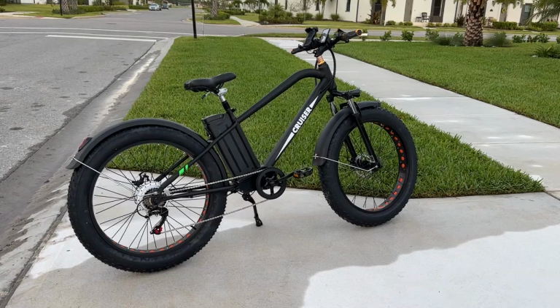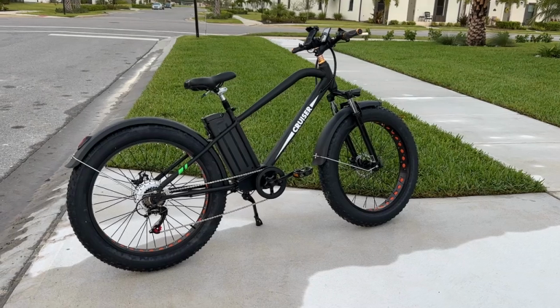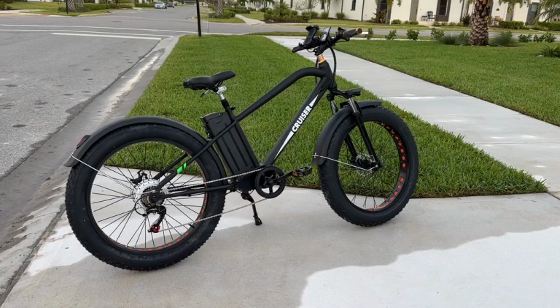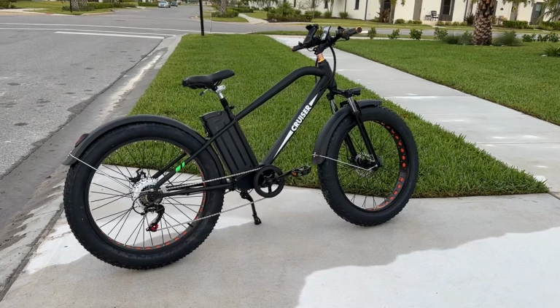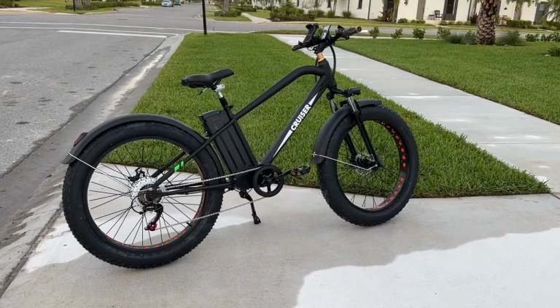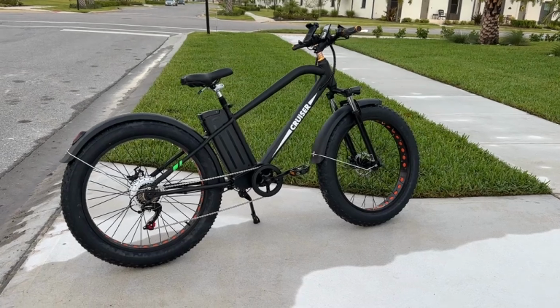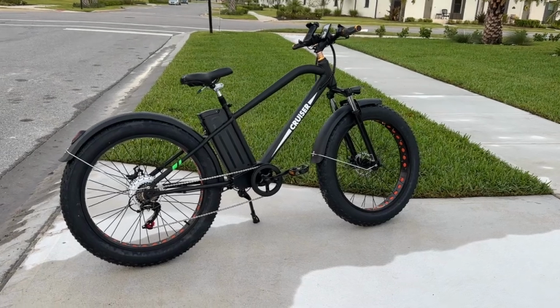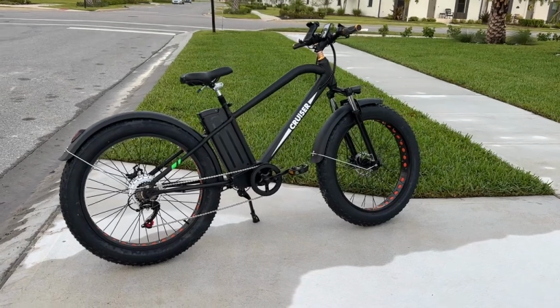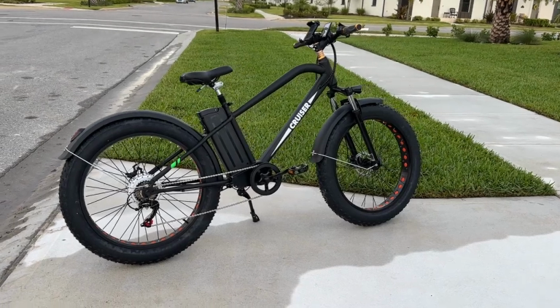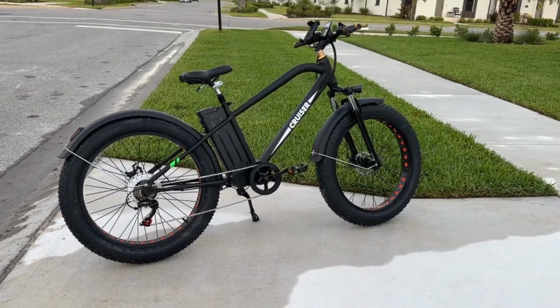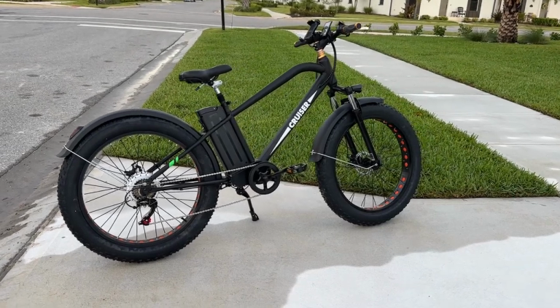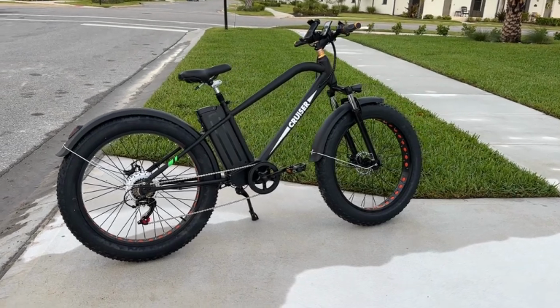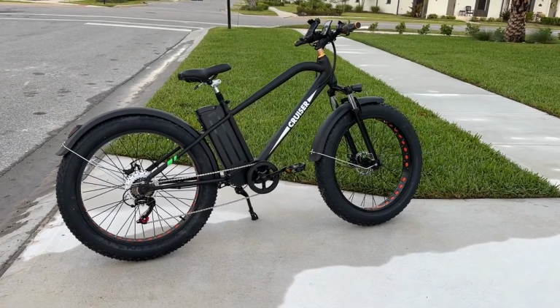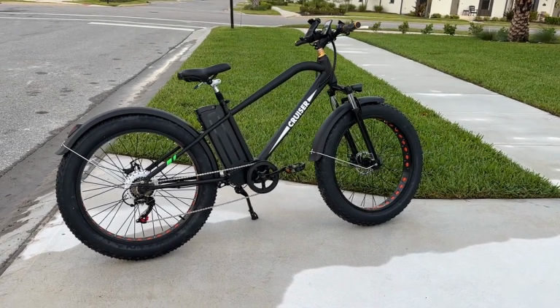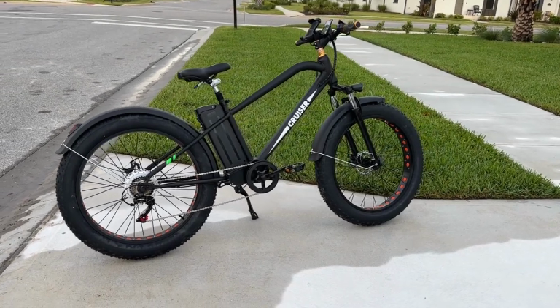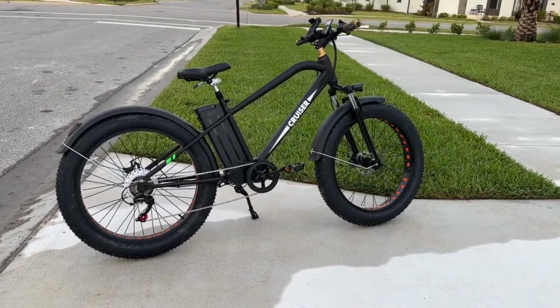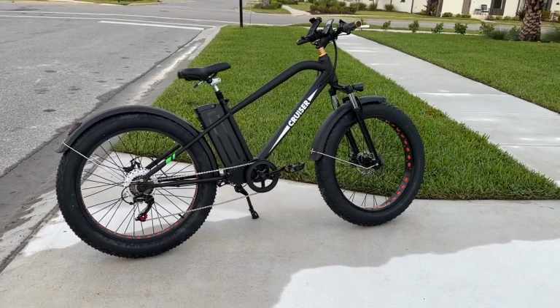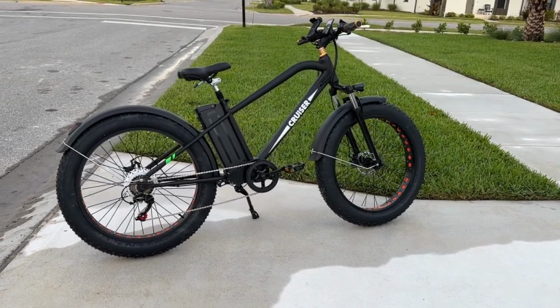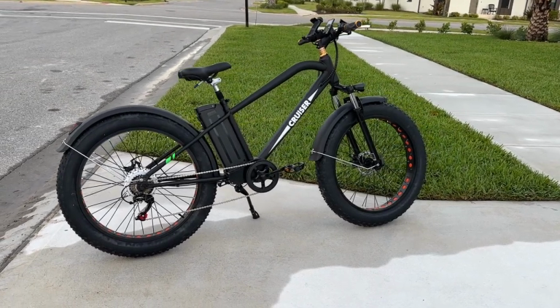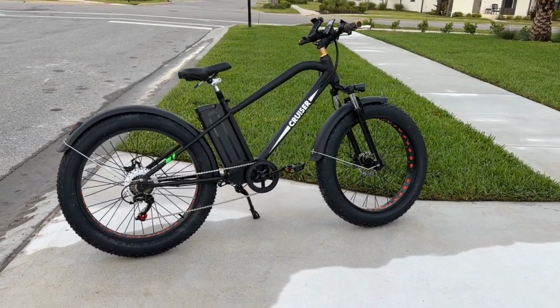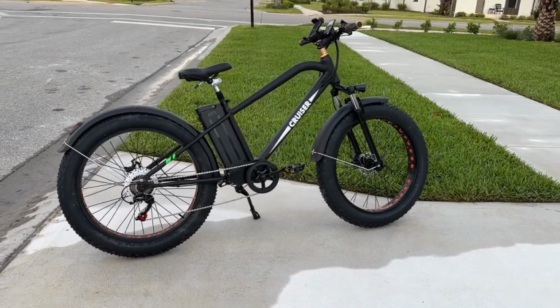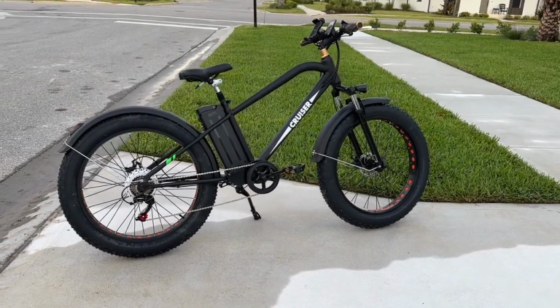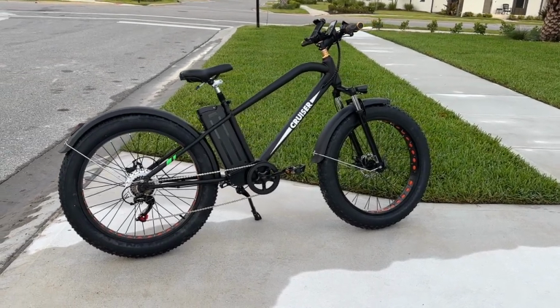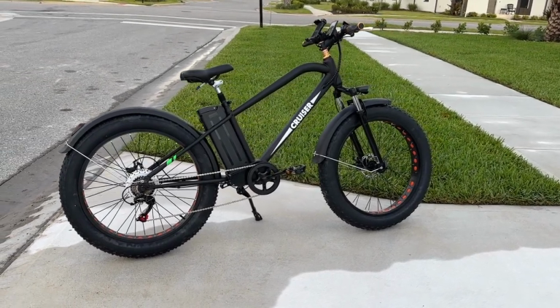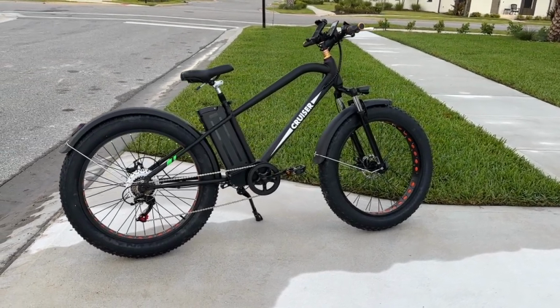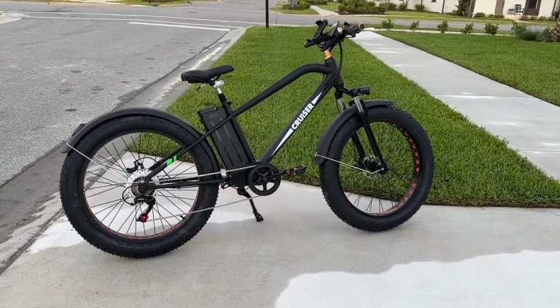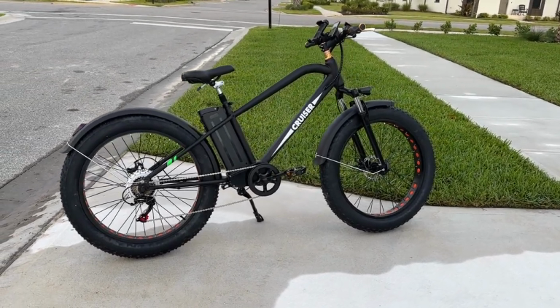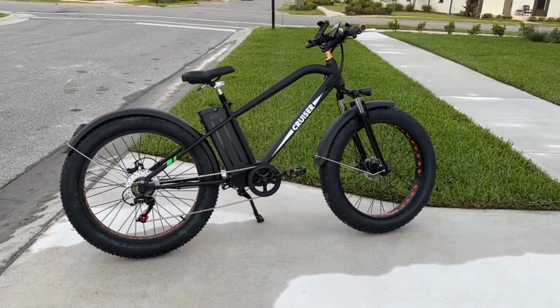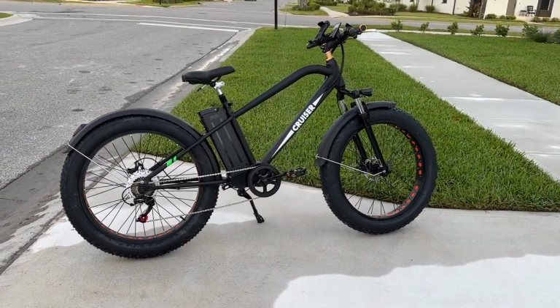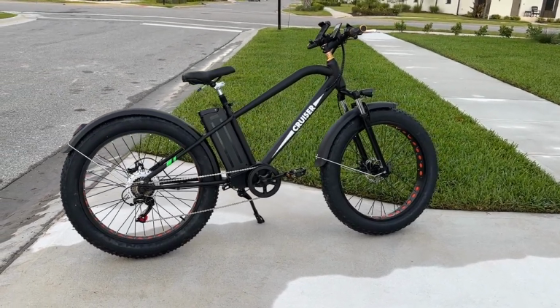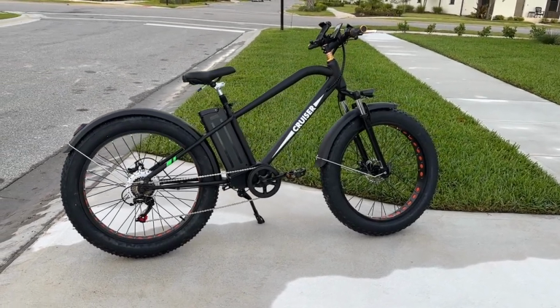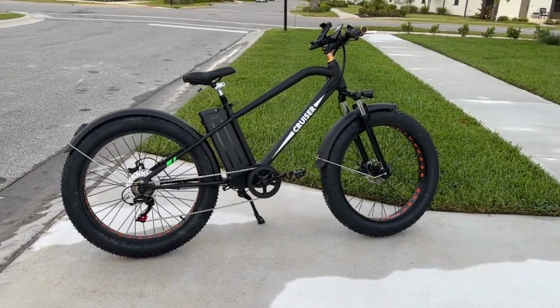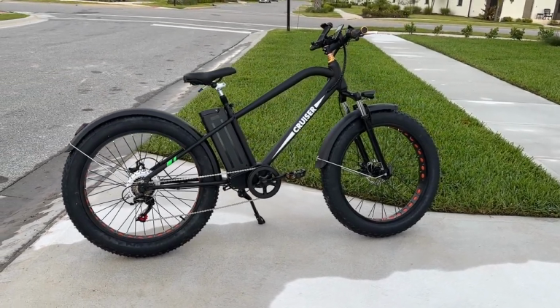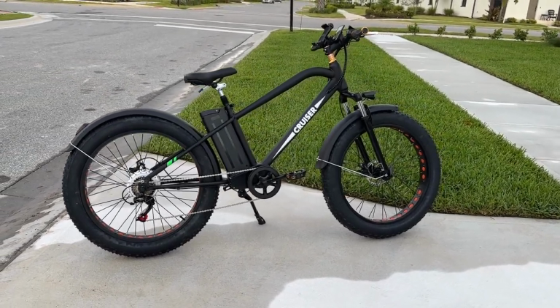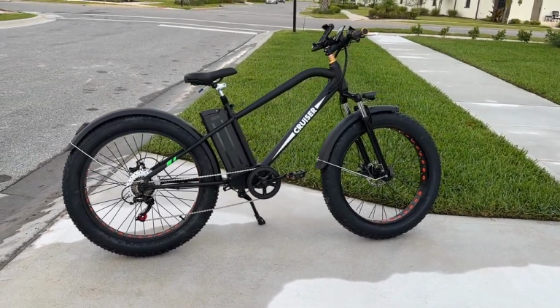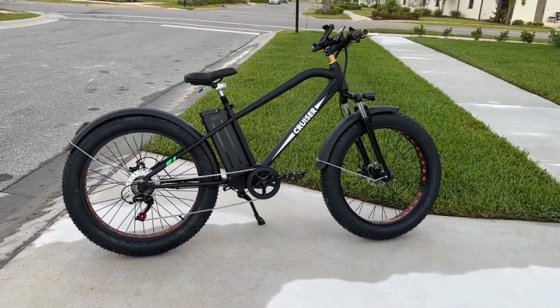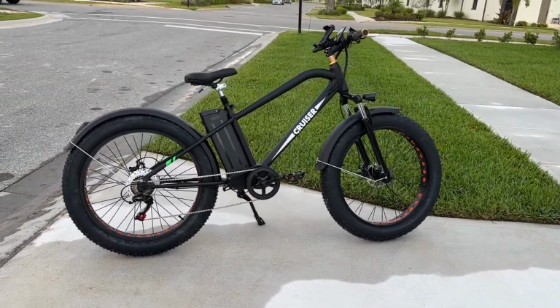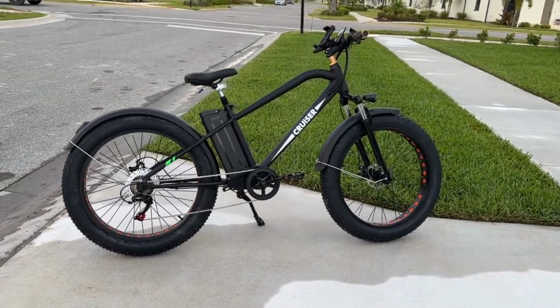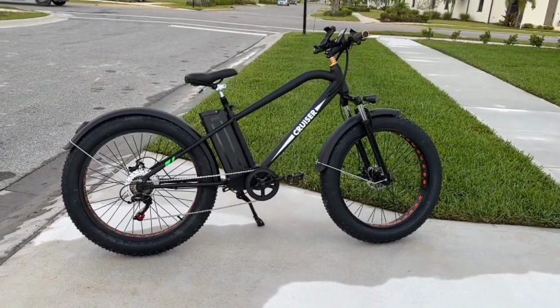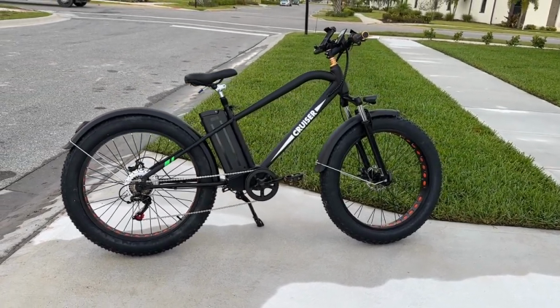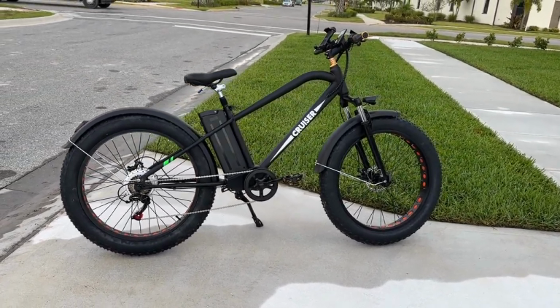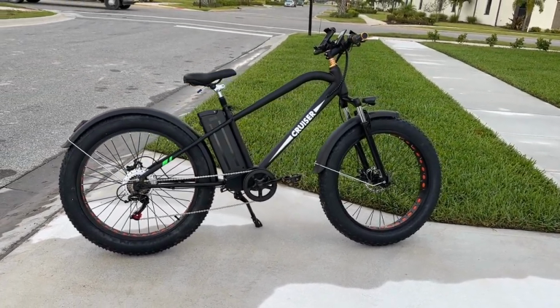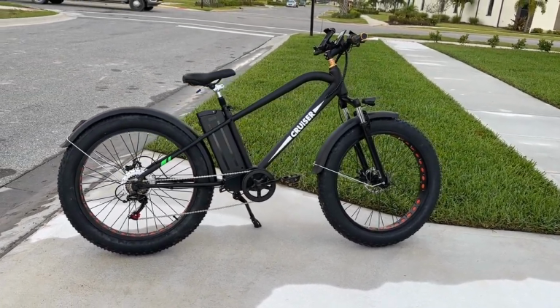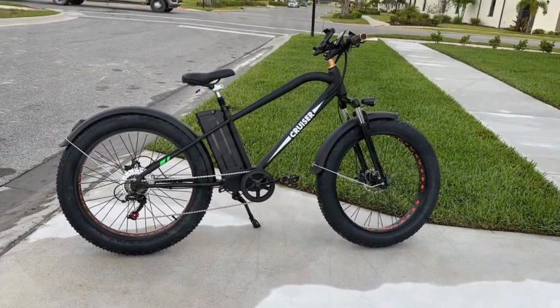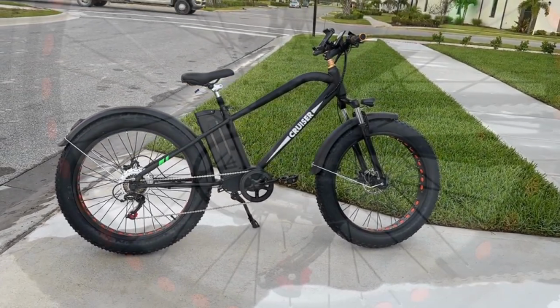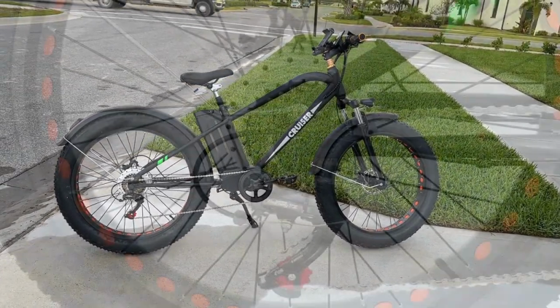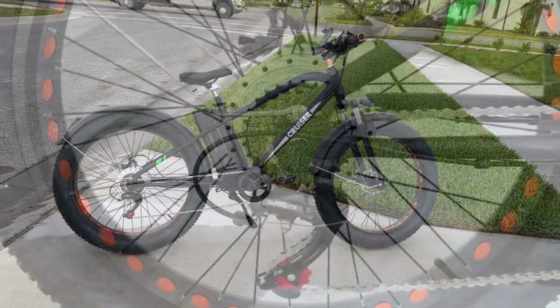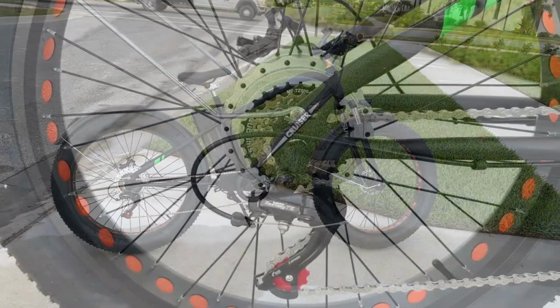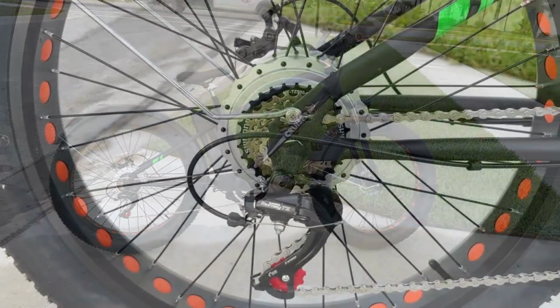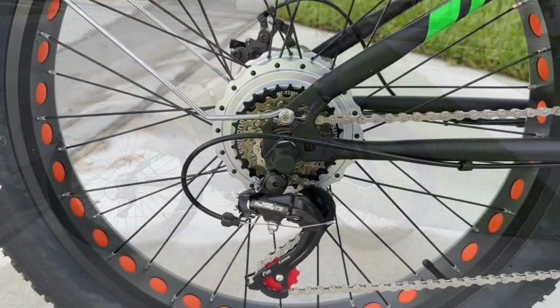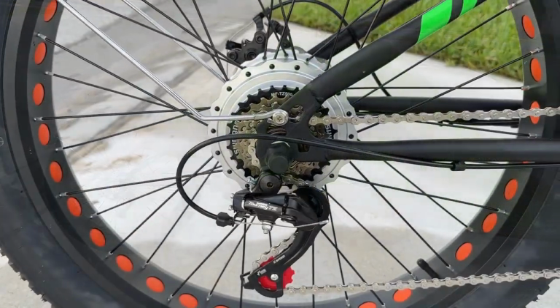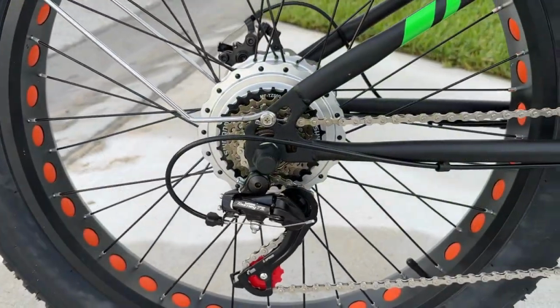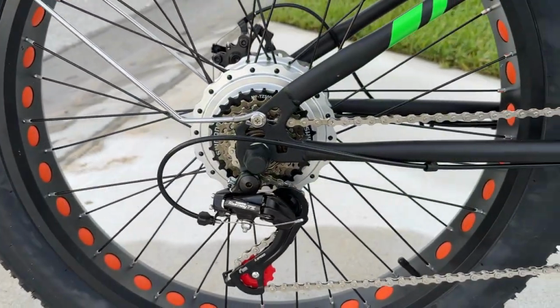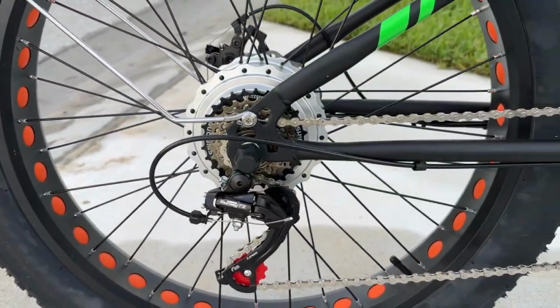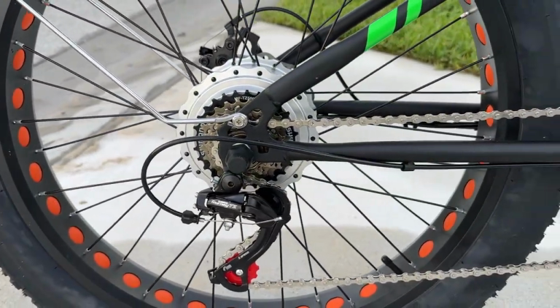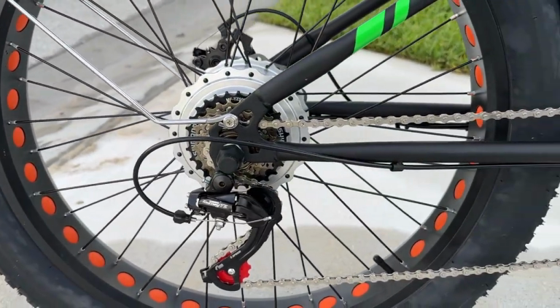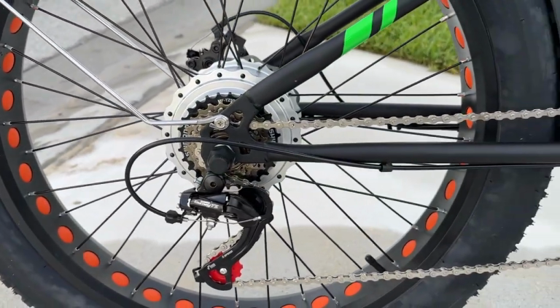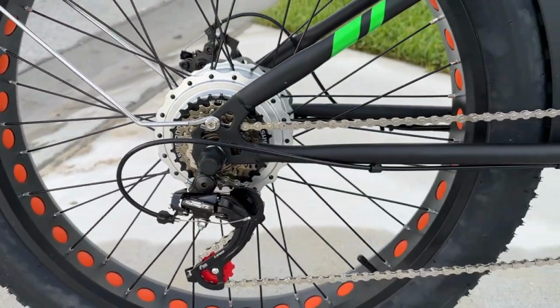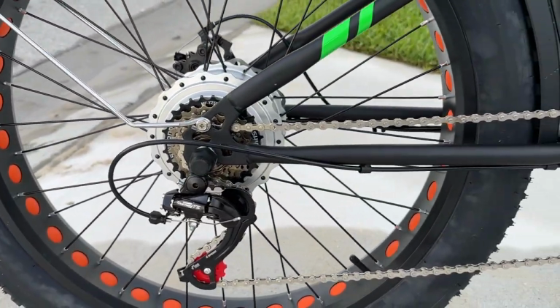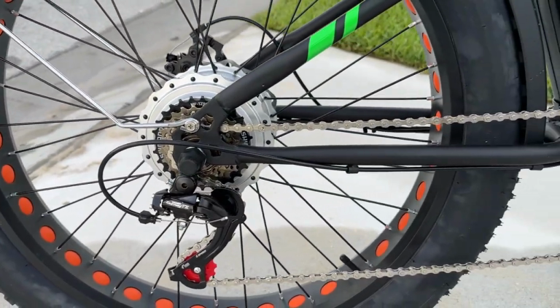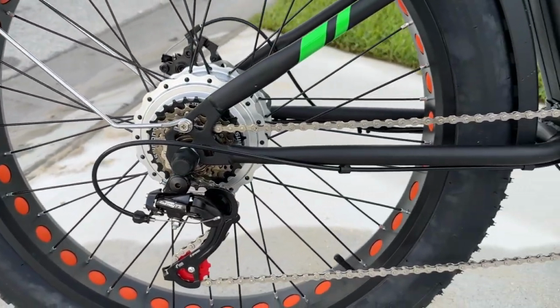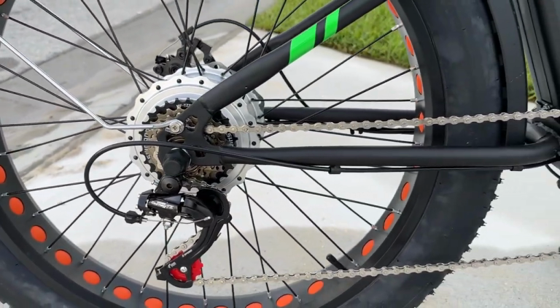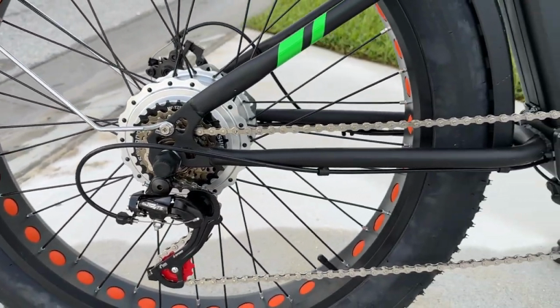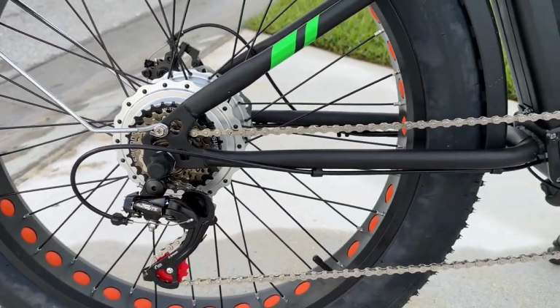We took a ride on a really nice bike. This is called the Nocto Super Cruiser. Very cool looking bike.